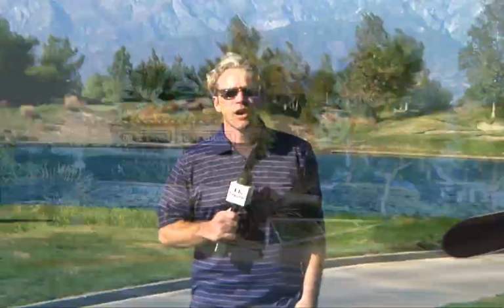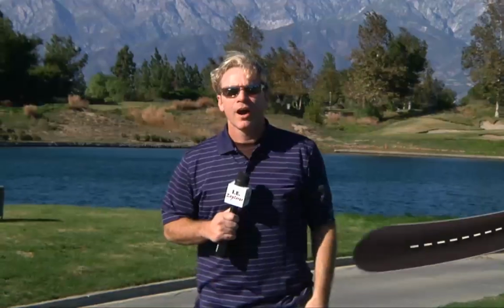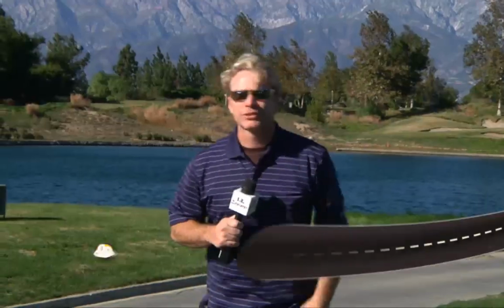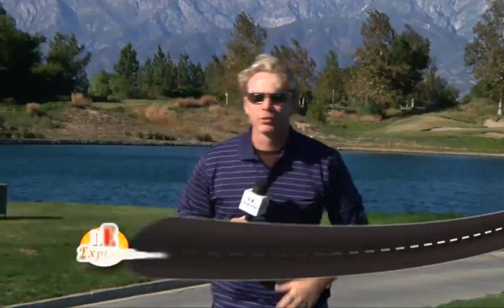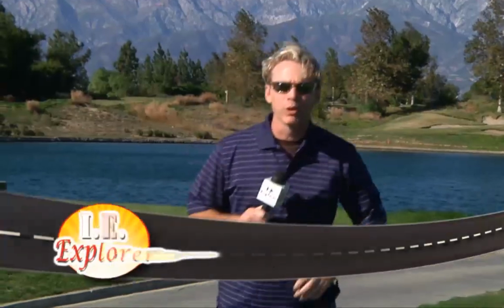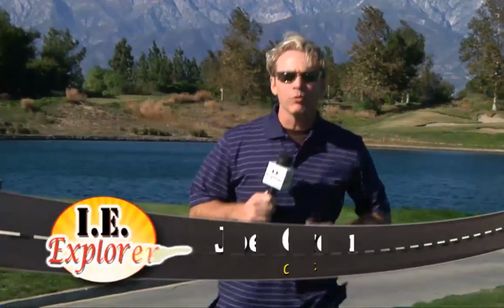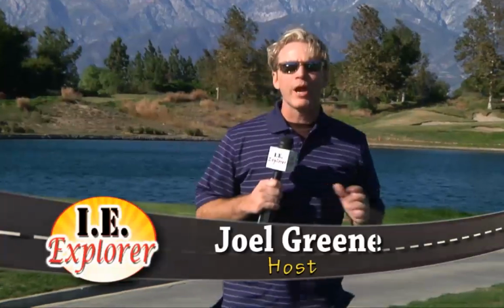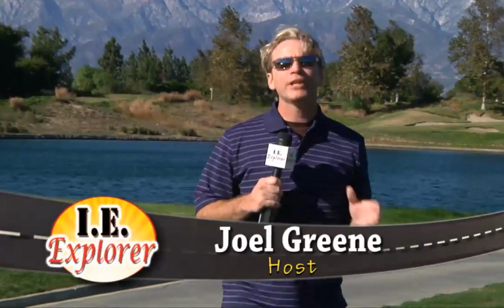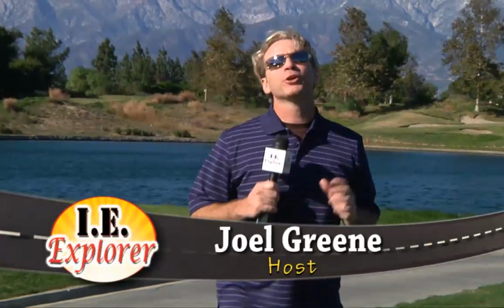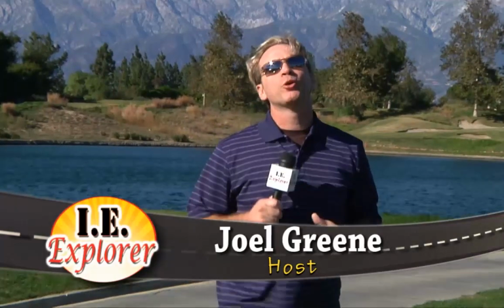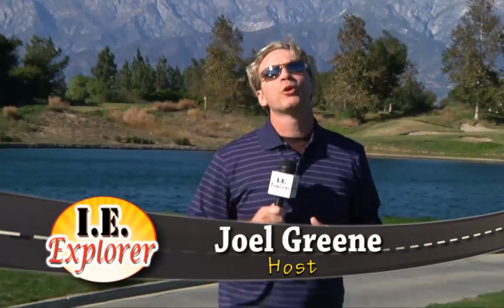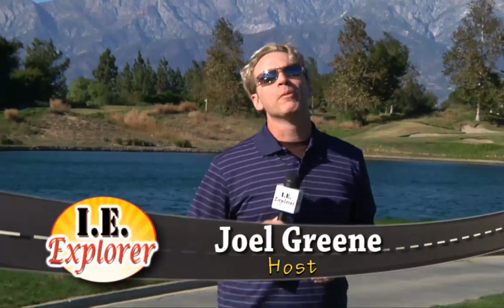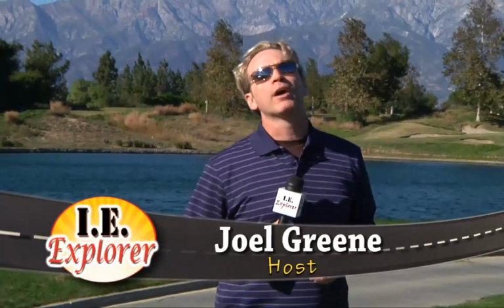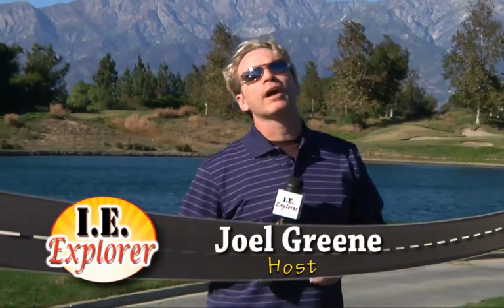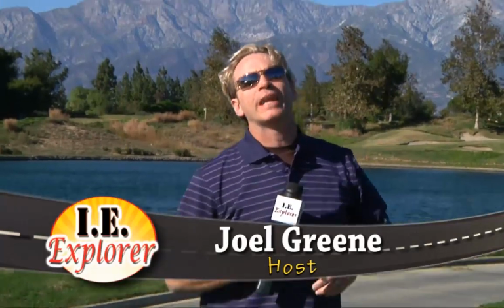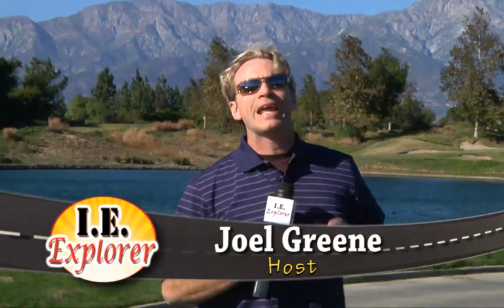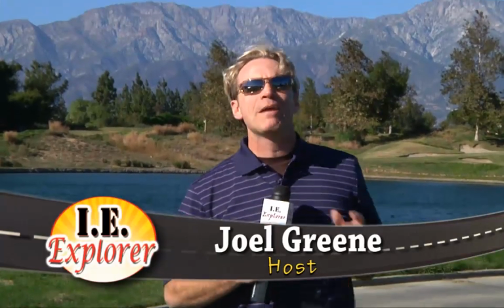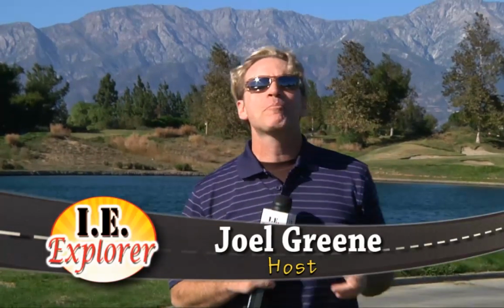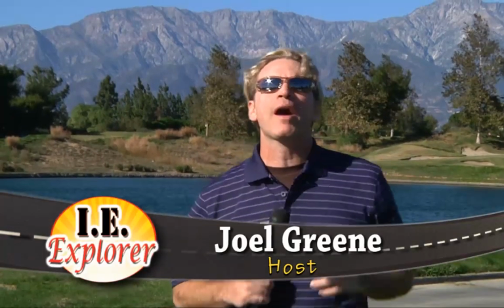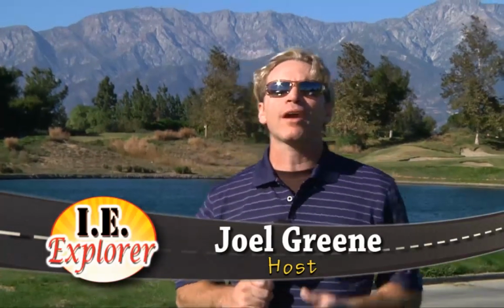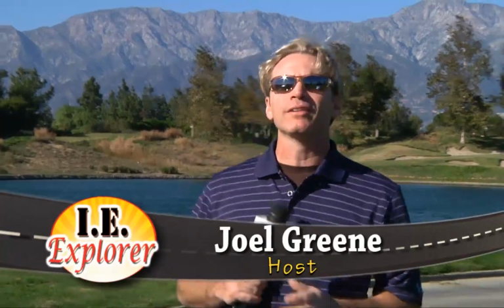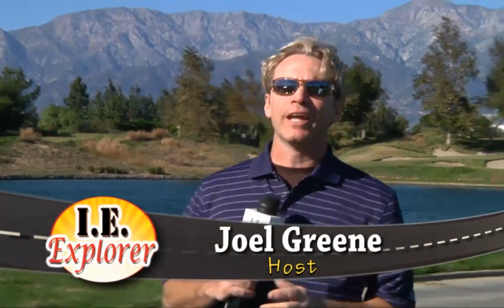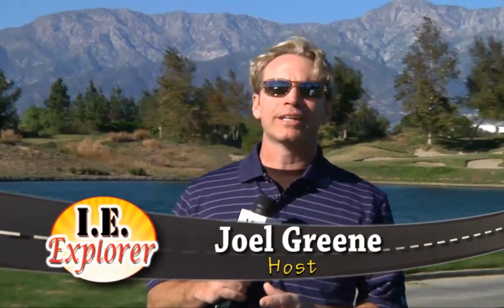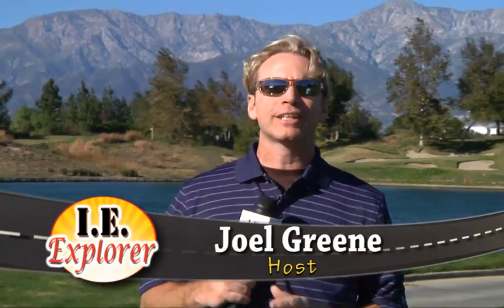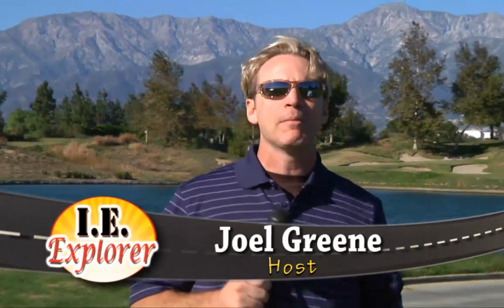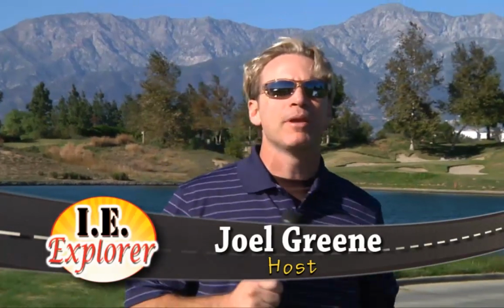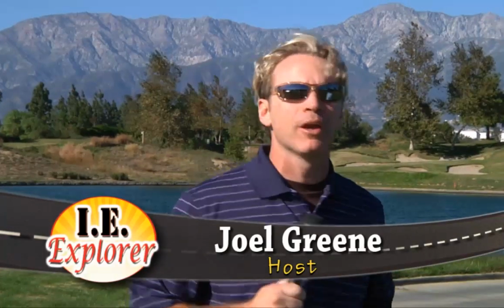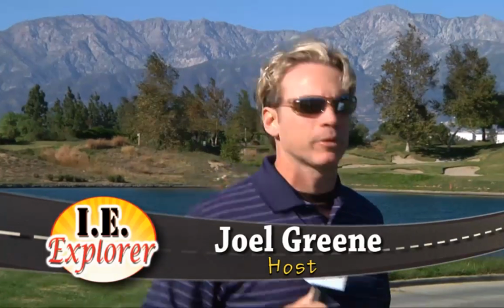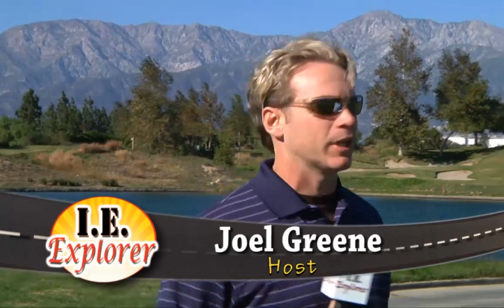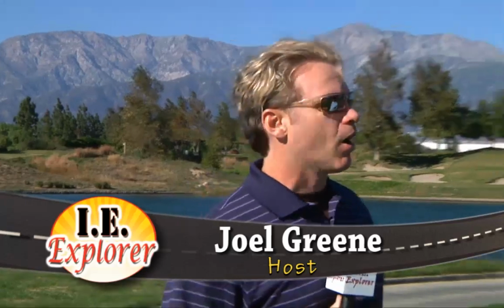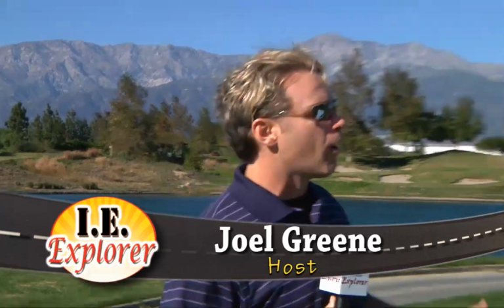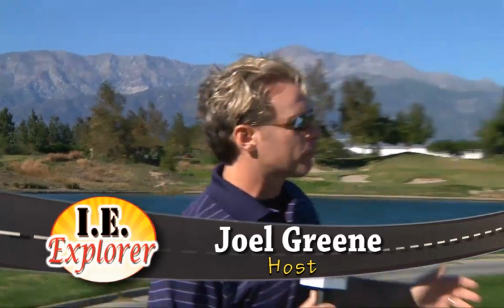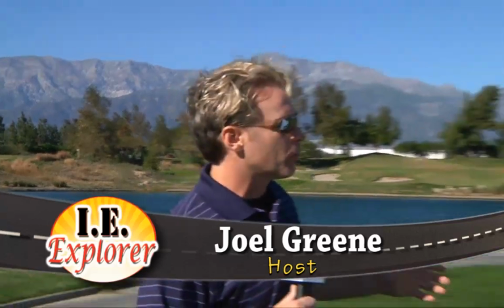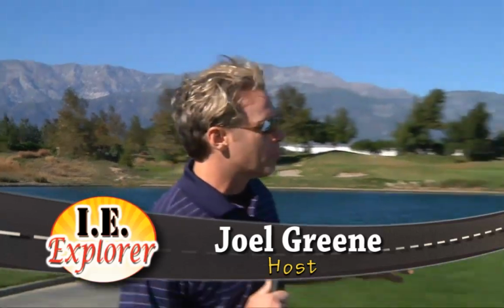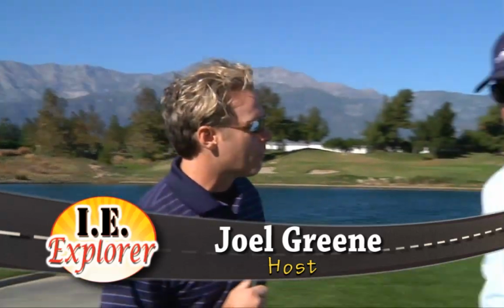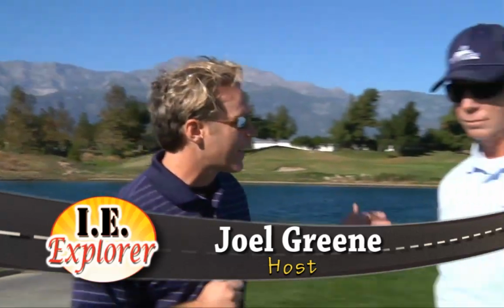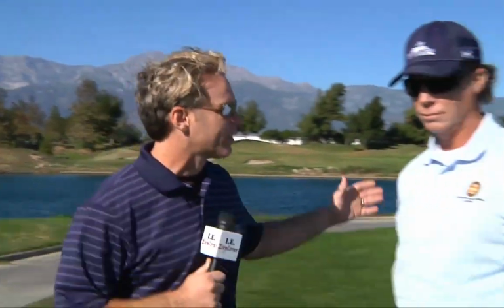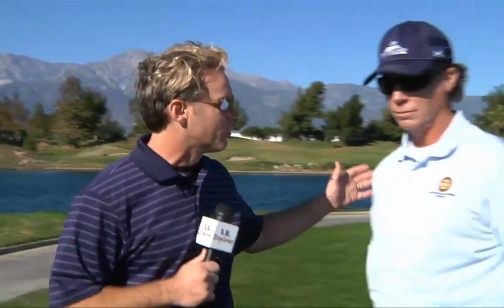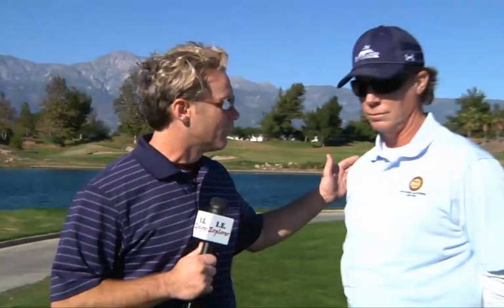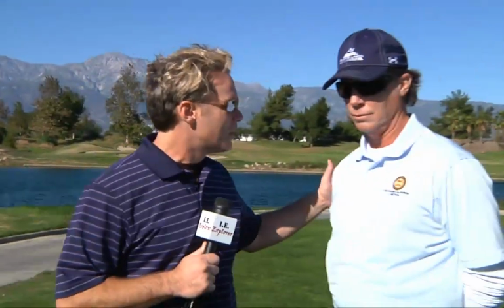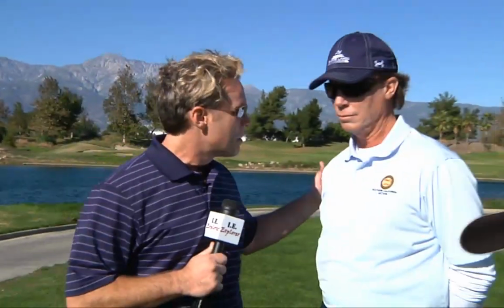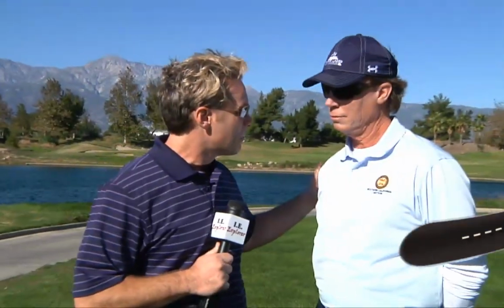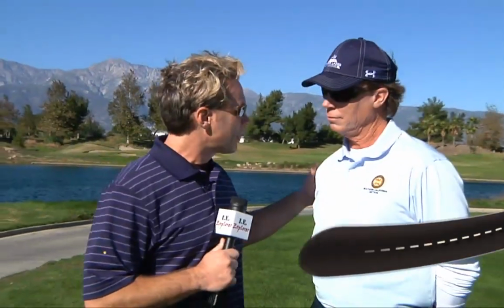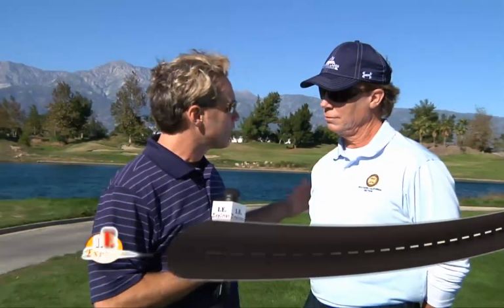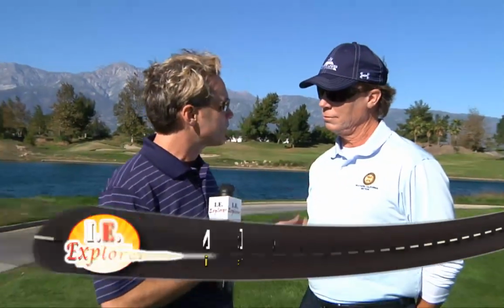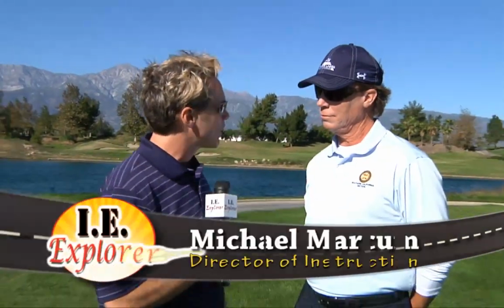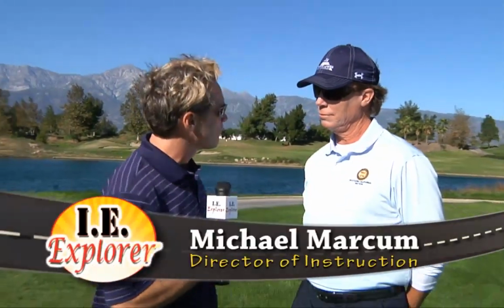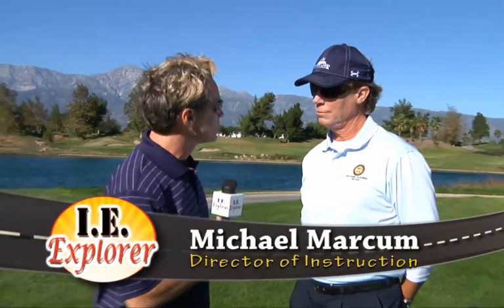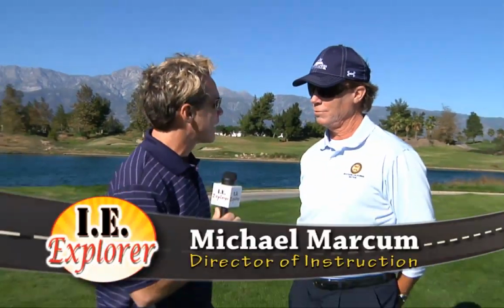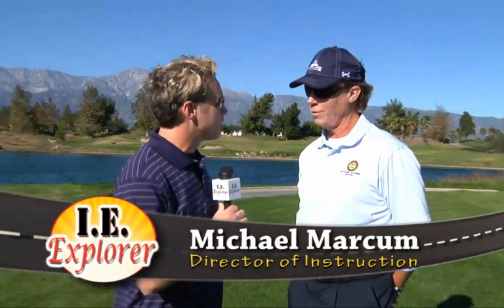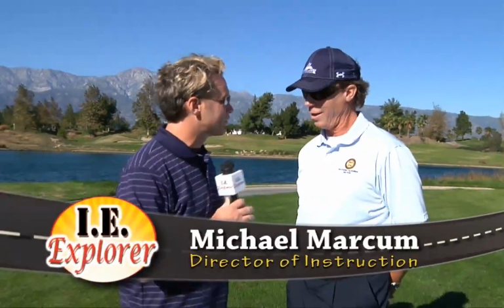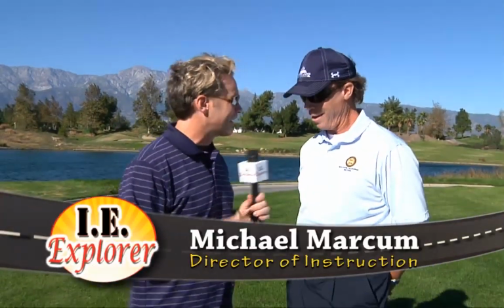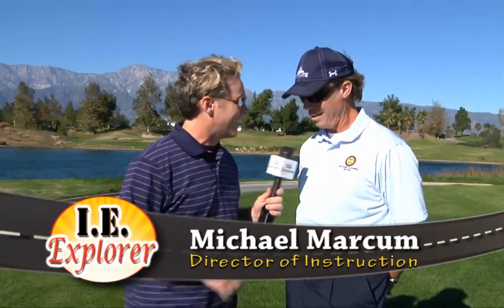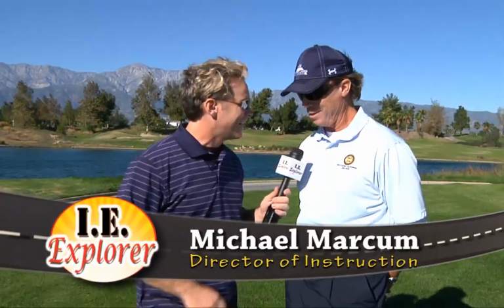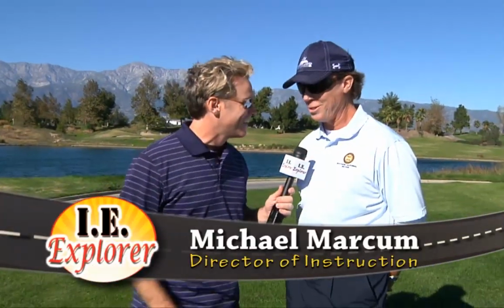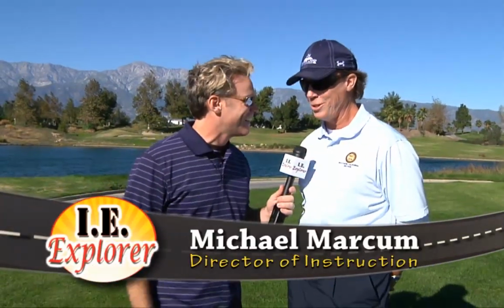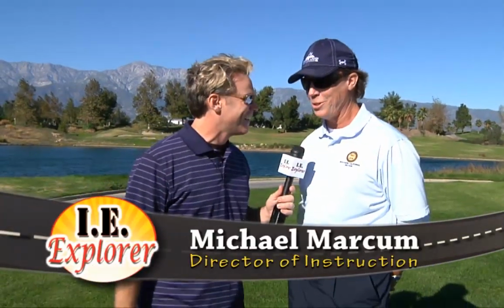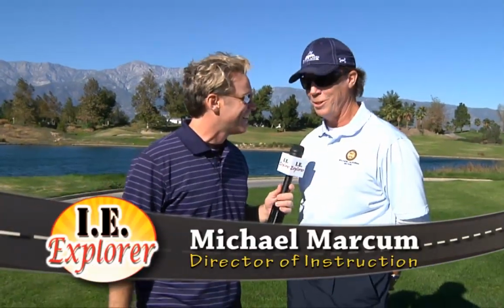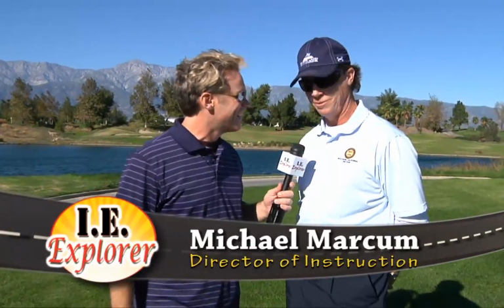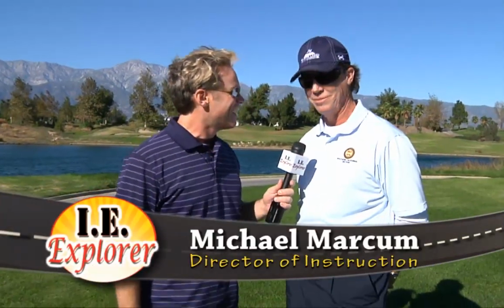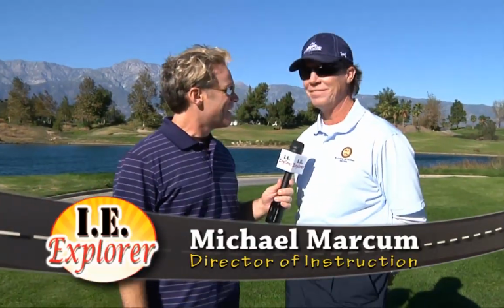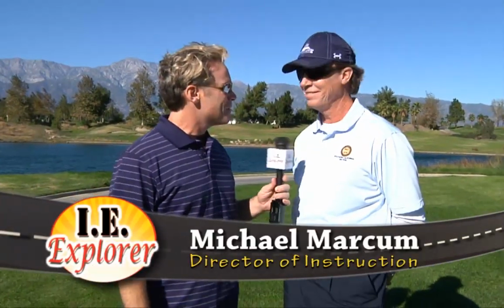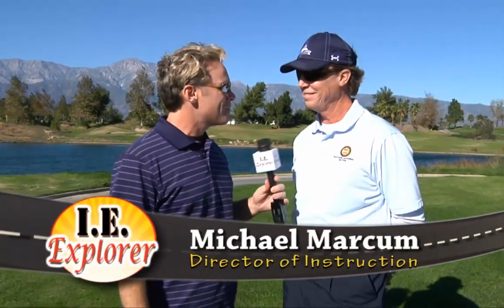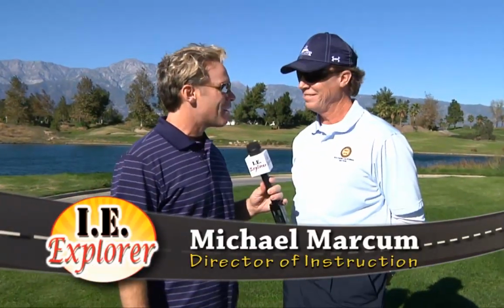All right, so we're in Rancho Cucamonga at Empire Lakes, and I'm here with the golf pro, Michael. Michael, thanks for having us out here today. Hey, good to see you, Joel.